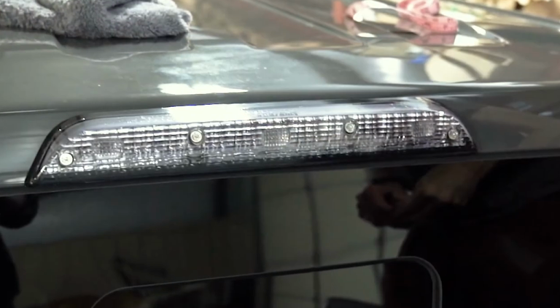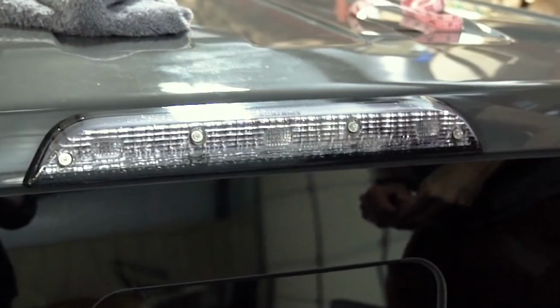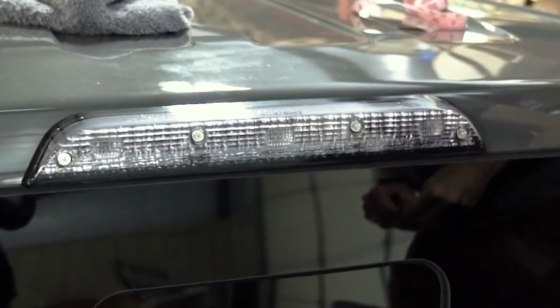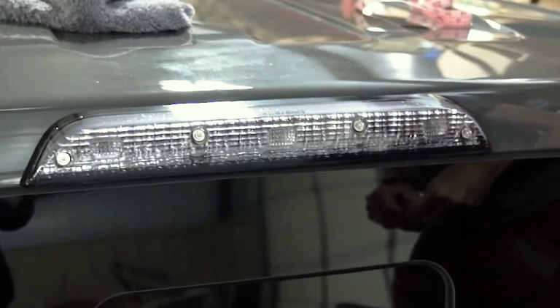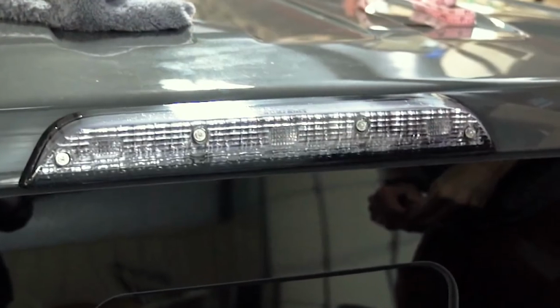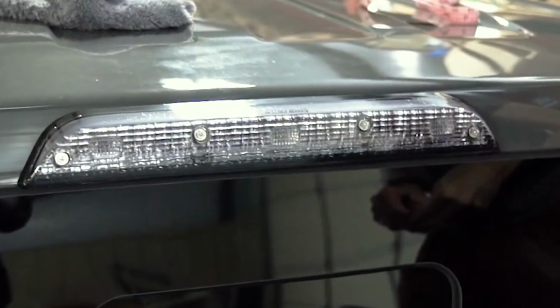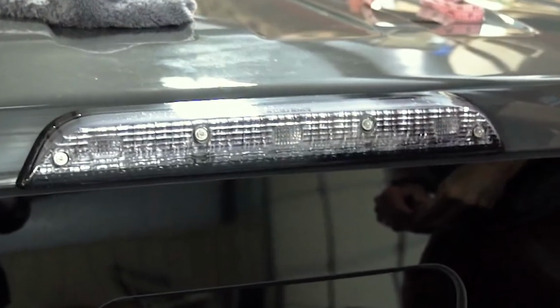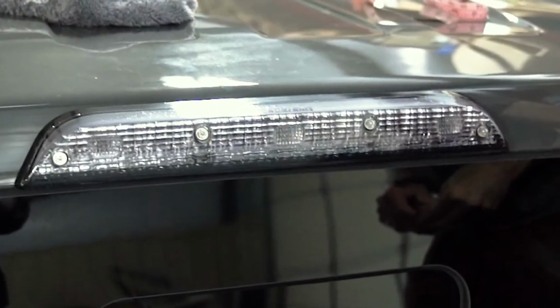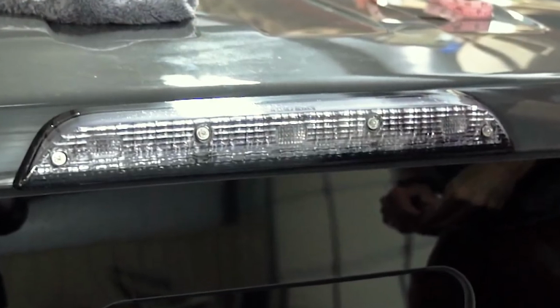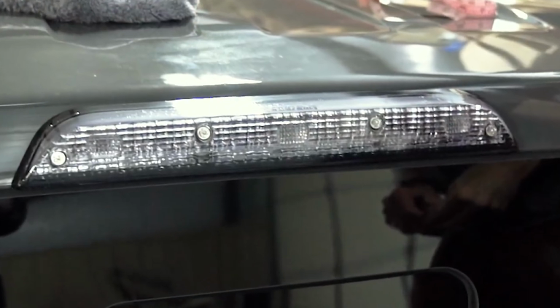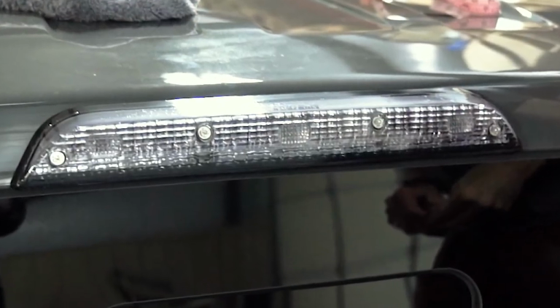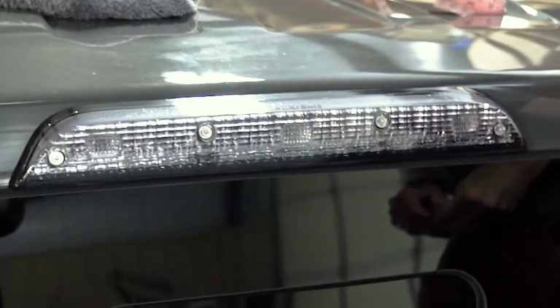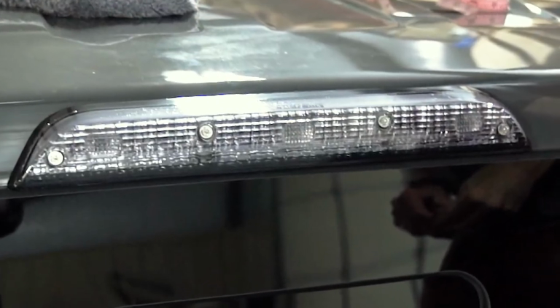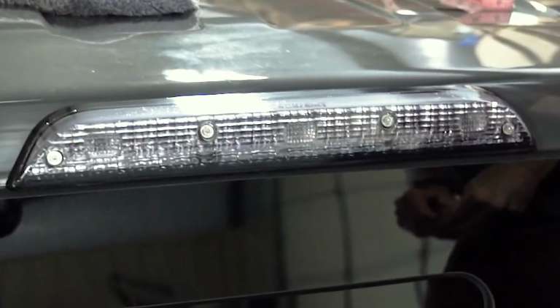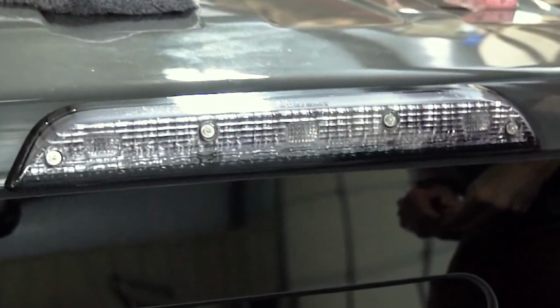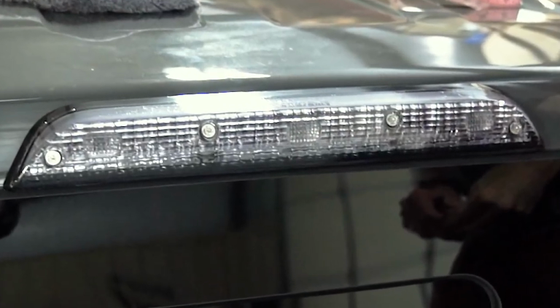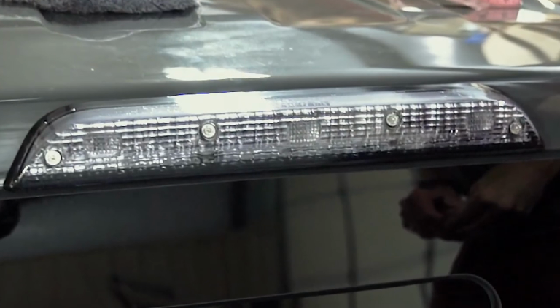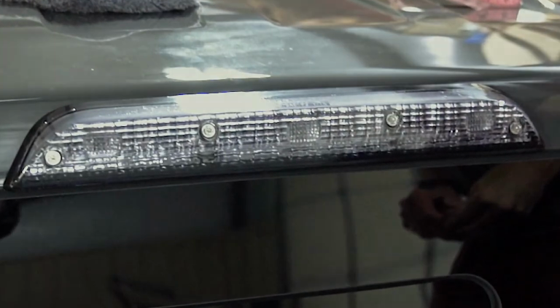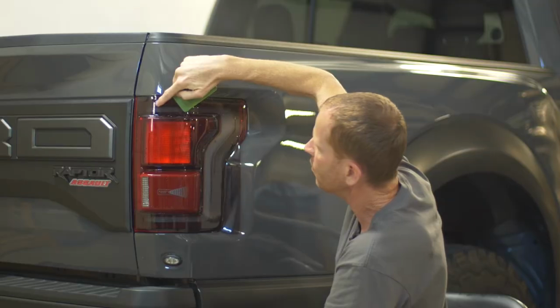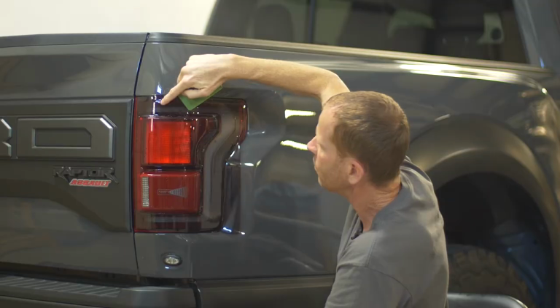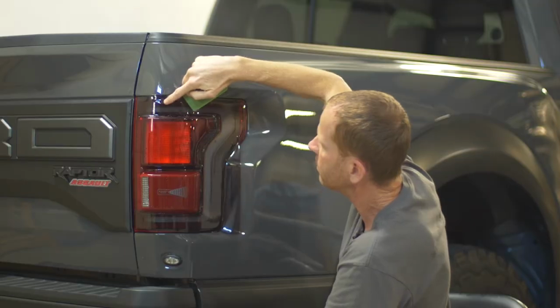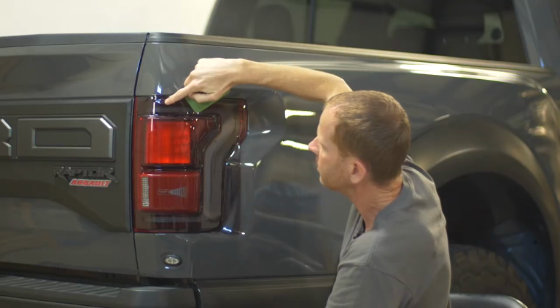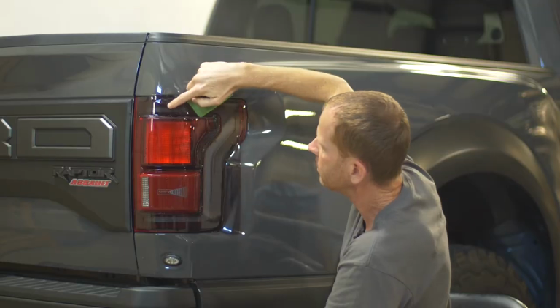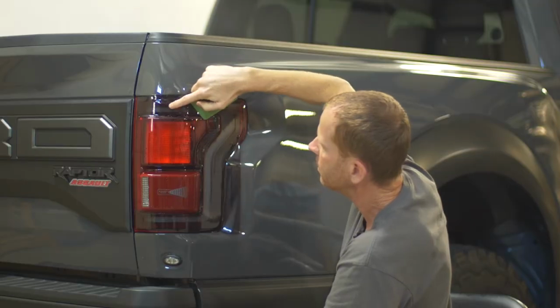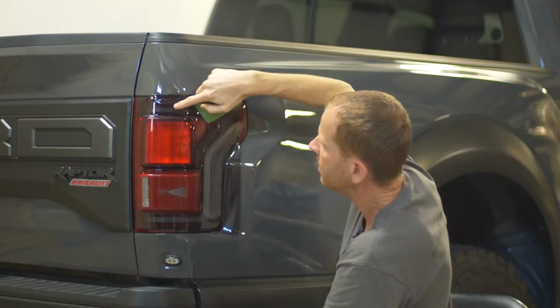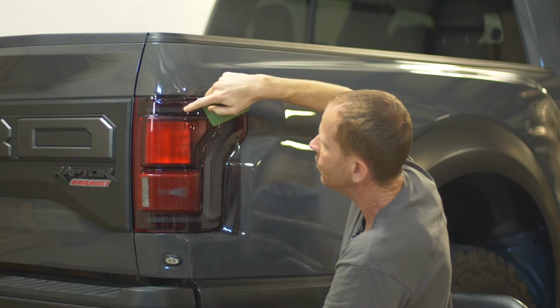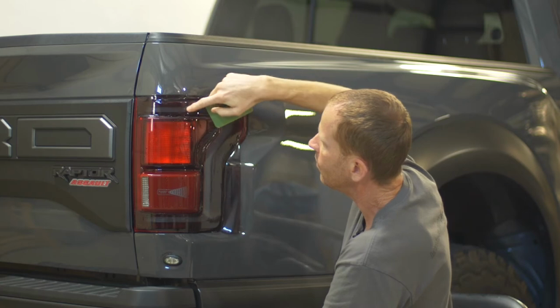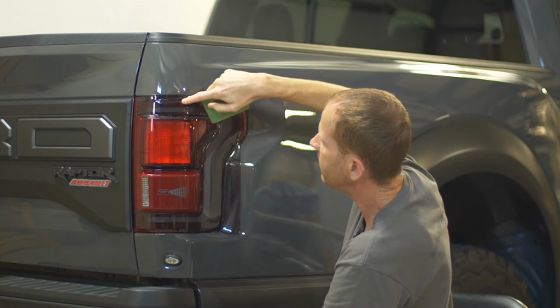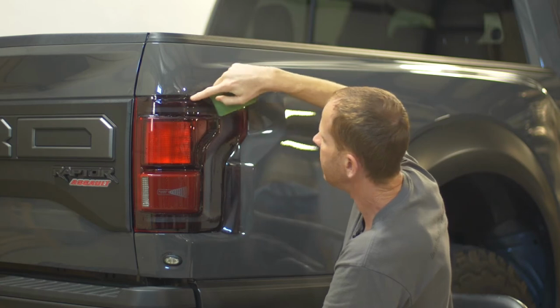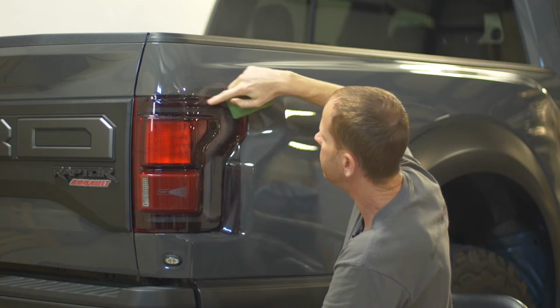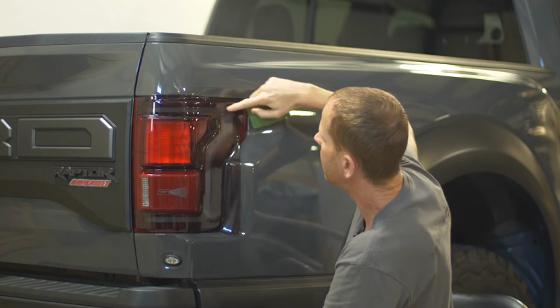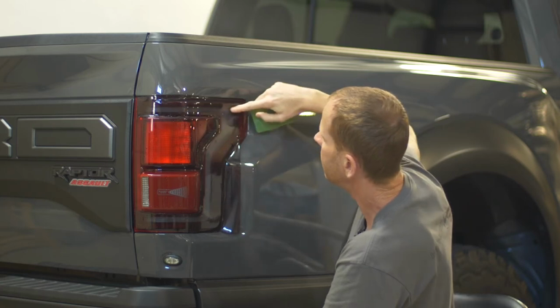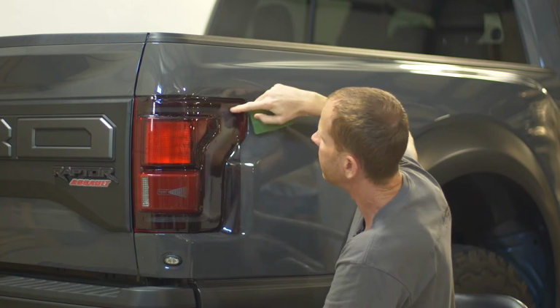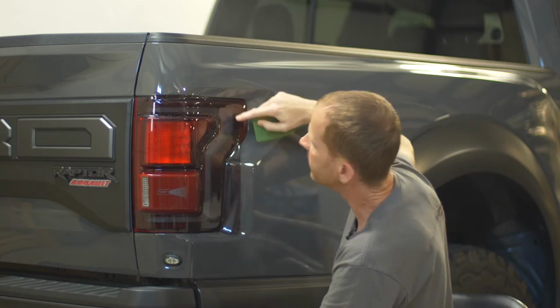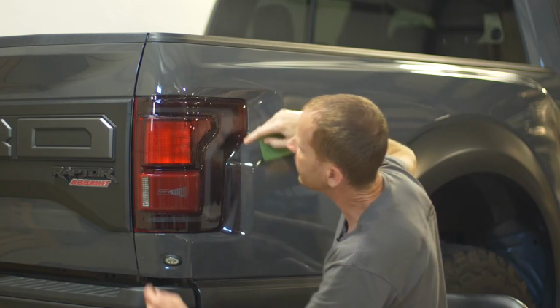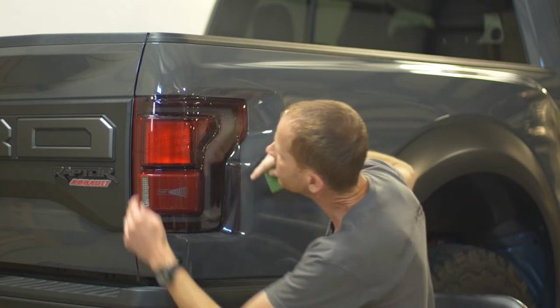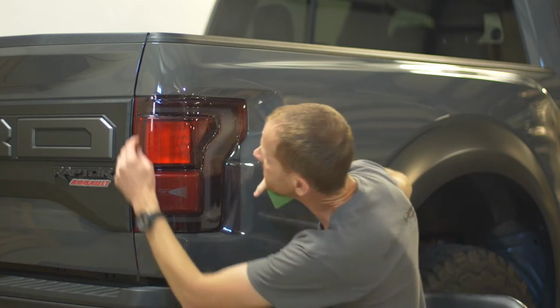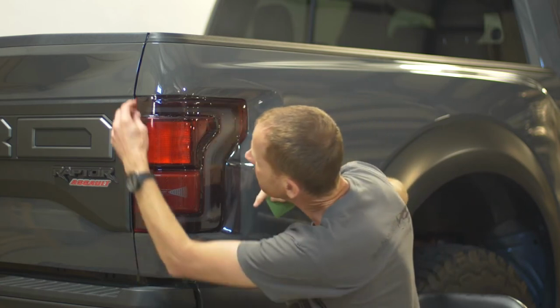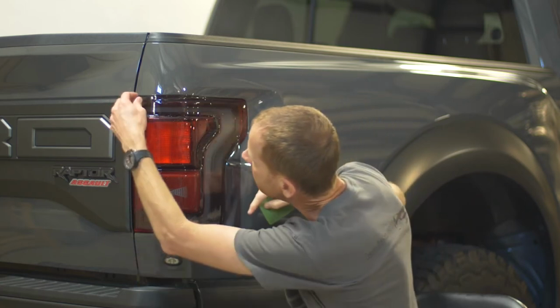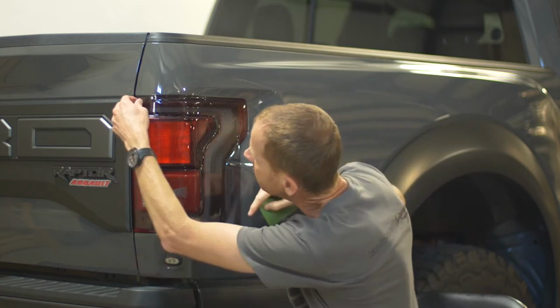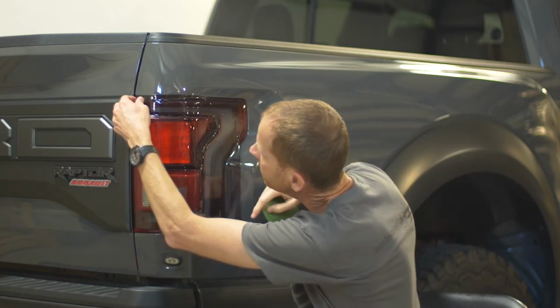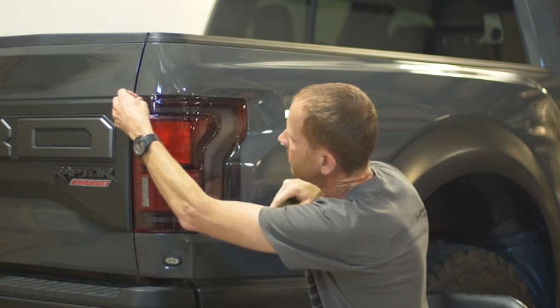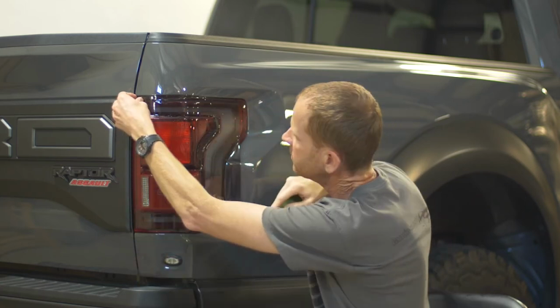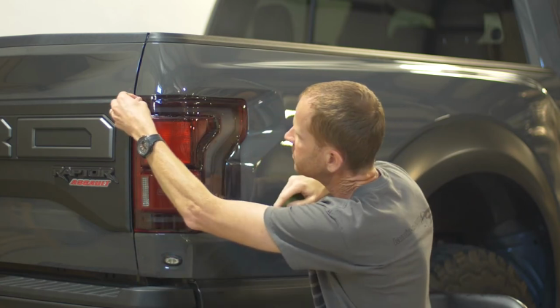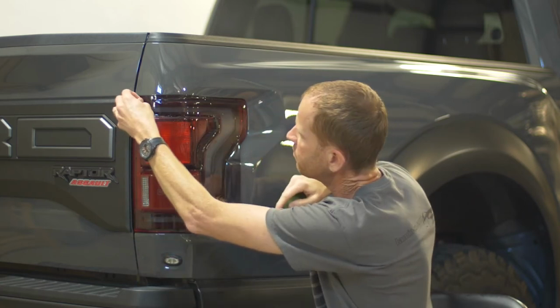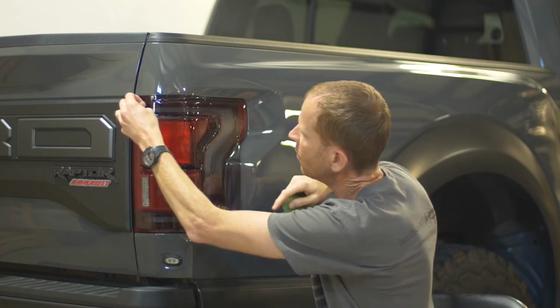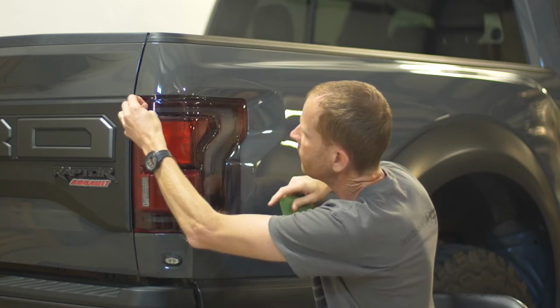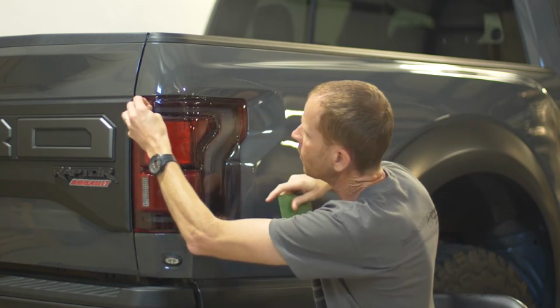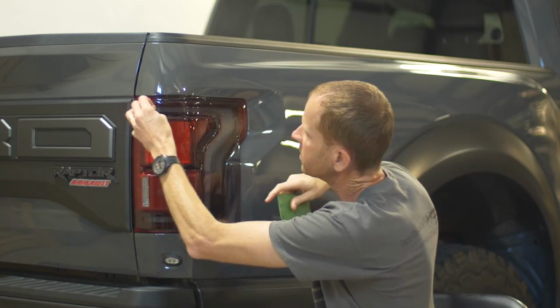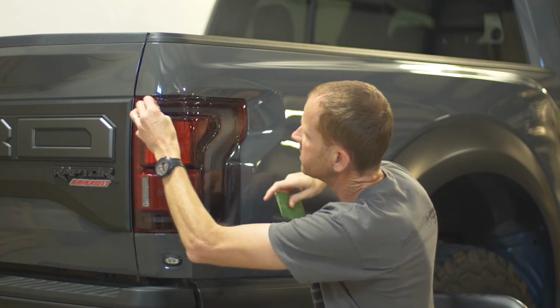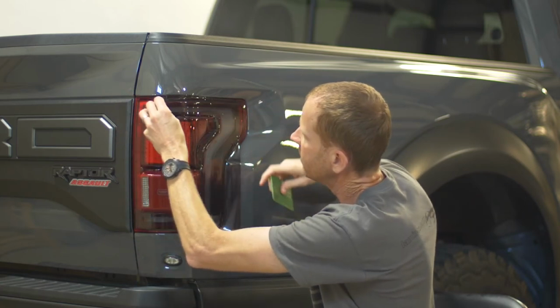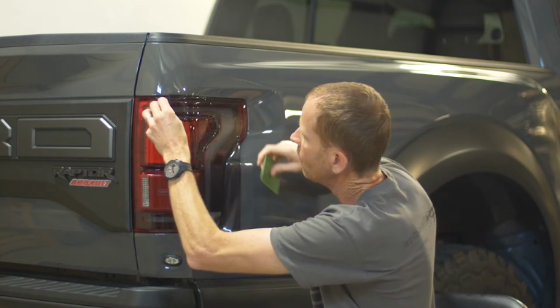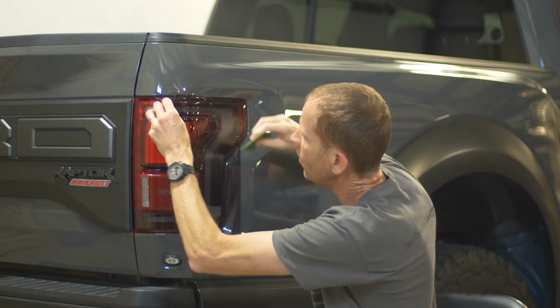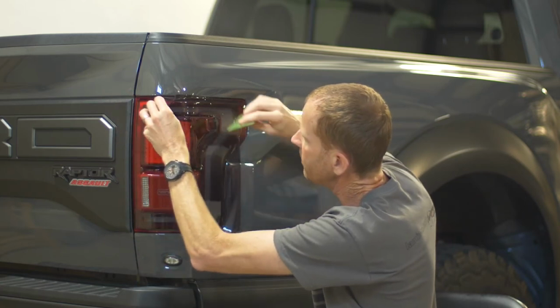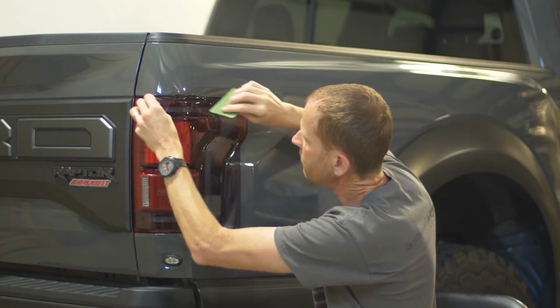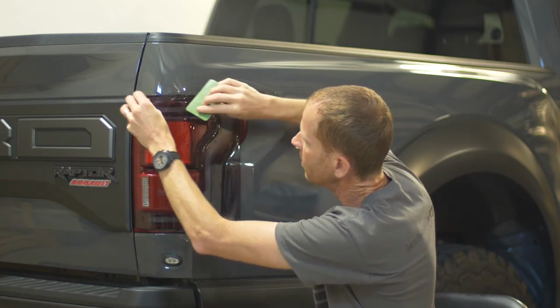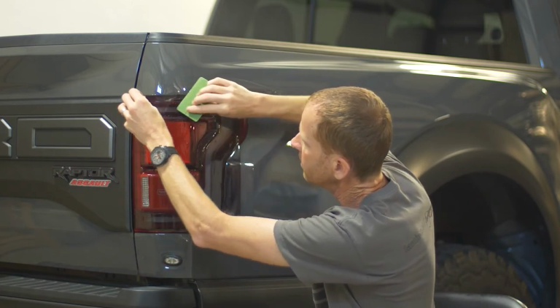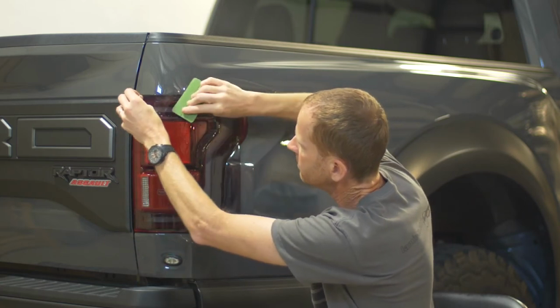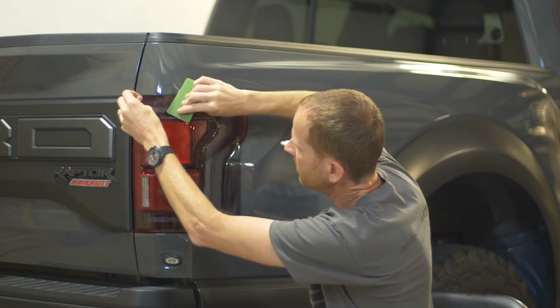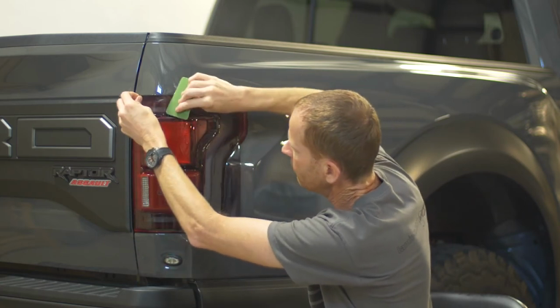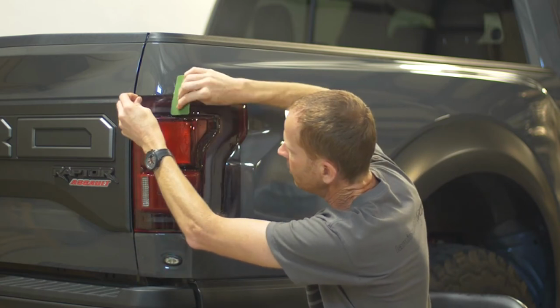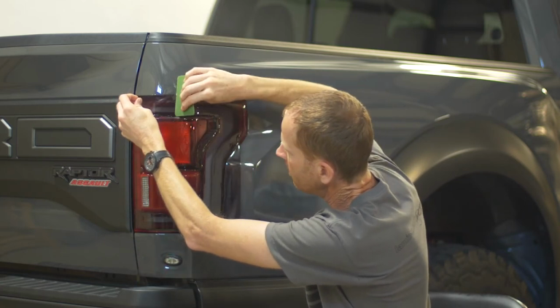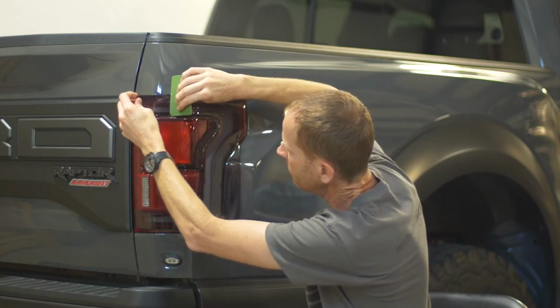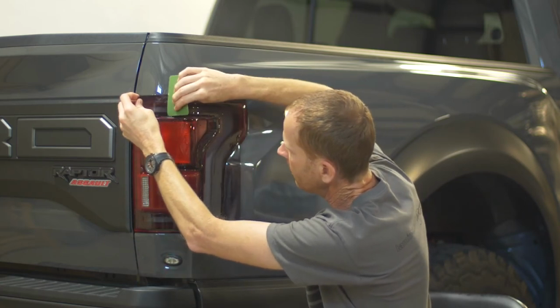If you would like to see what else you can do with the universal sheet, check out our other universal sheet videos. Thanks for watching, and have a great day. Take care.